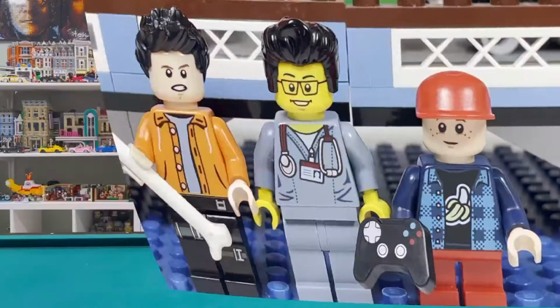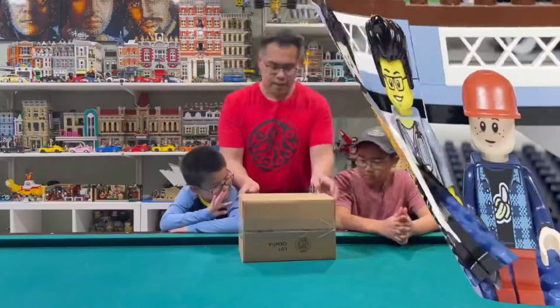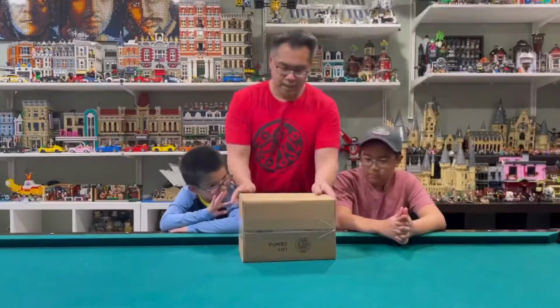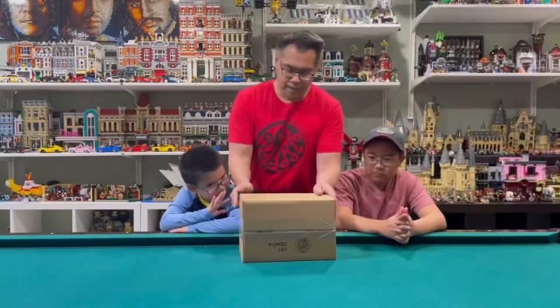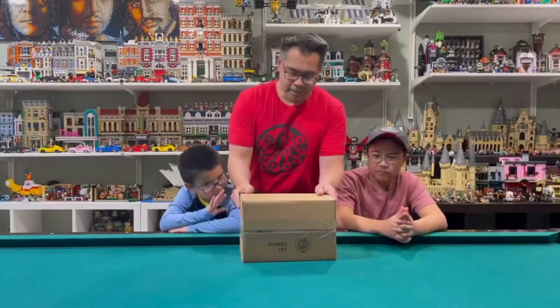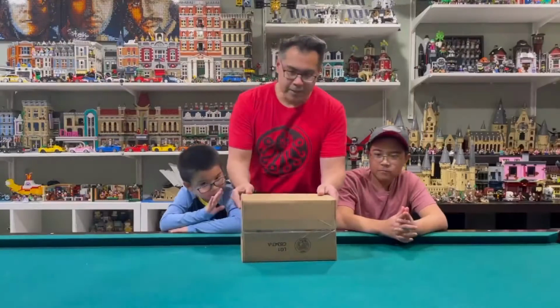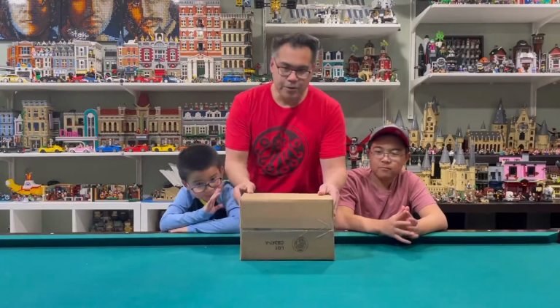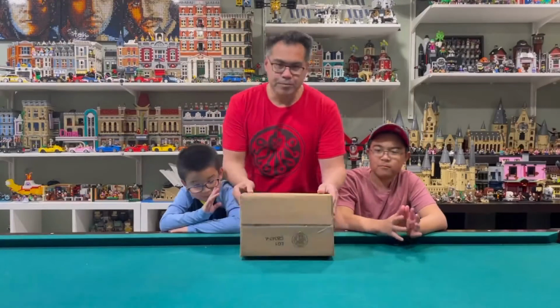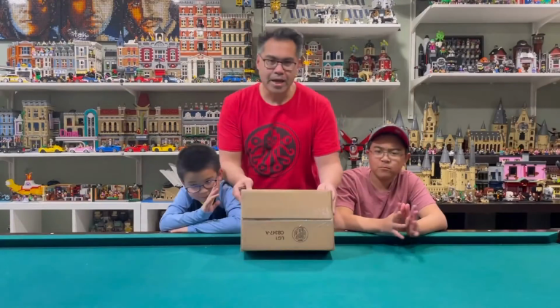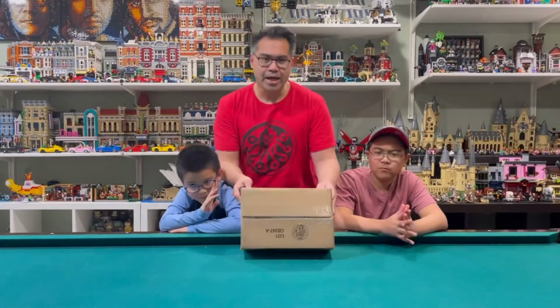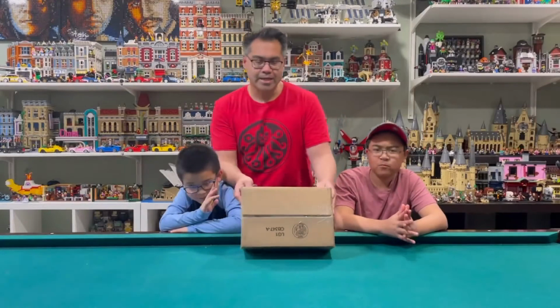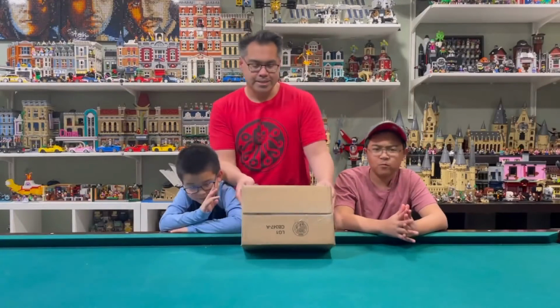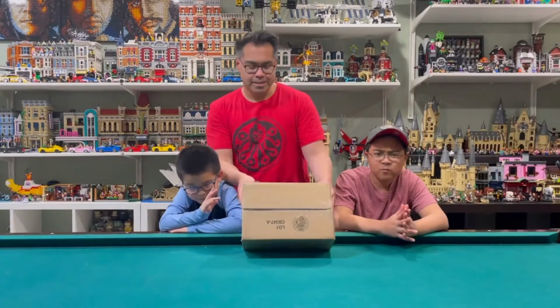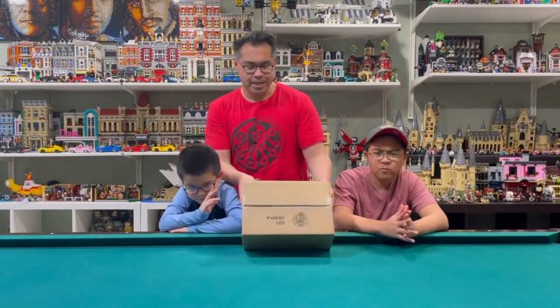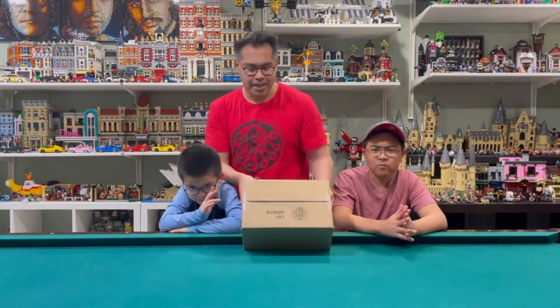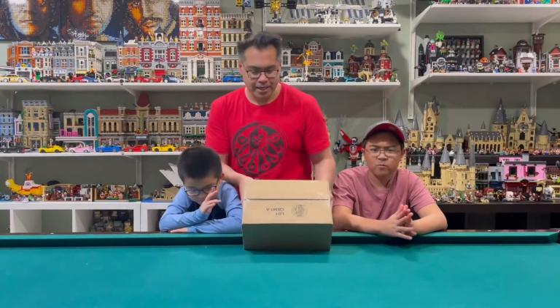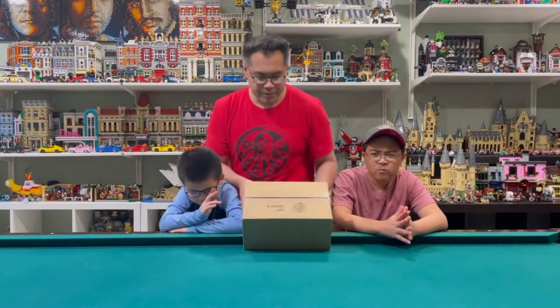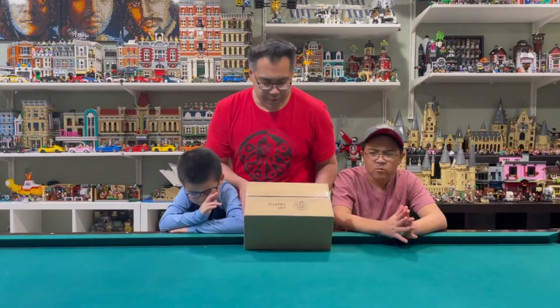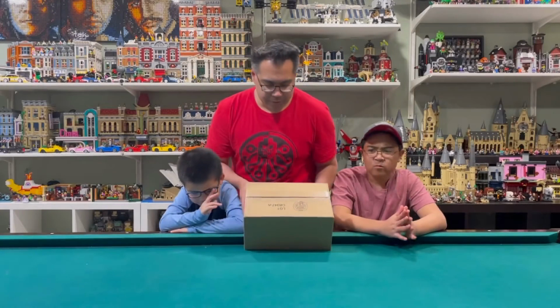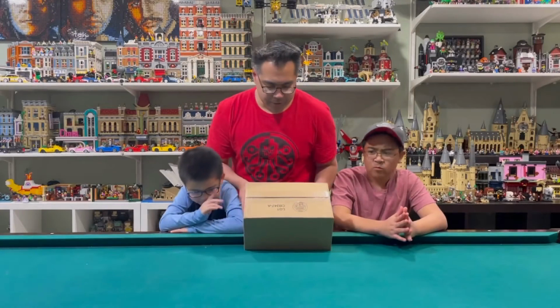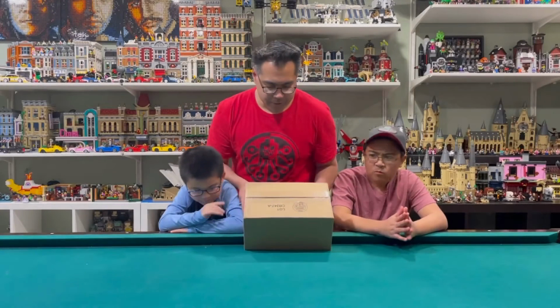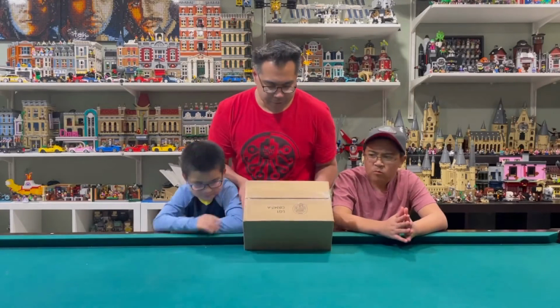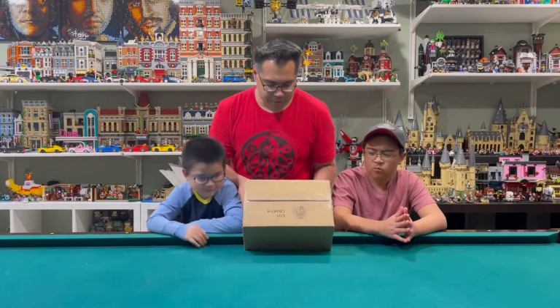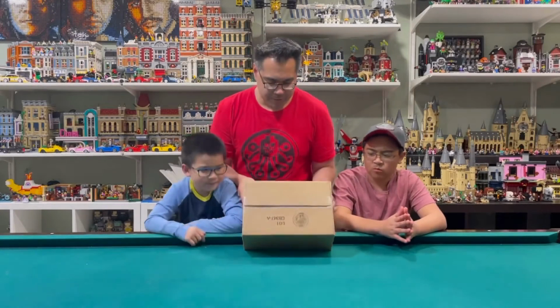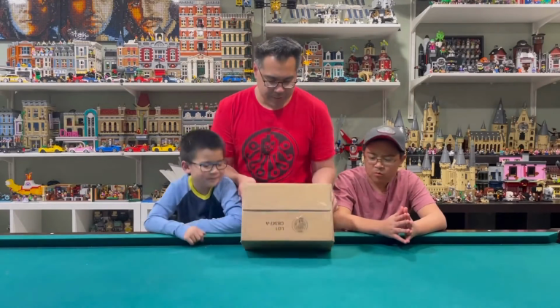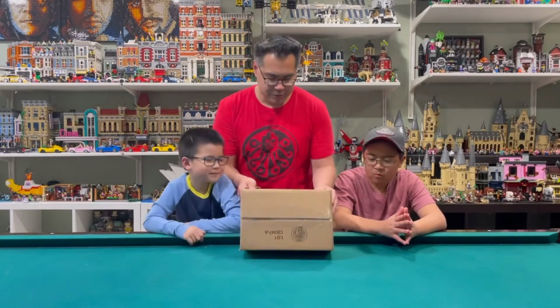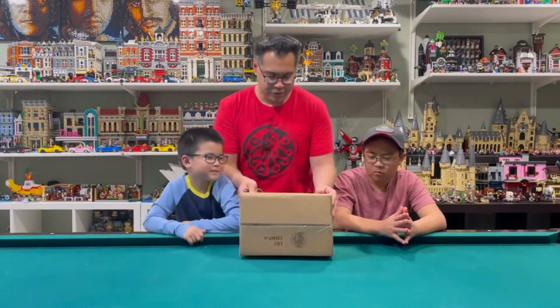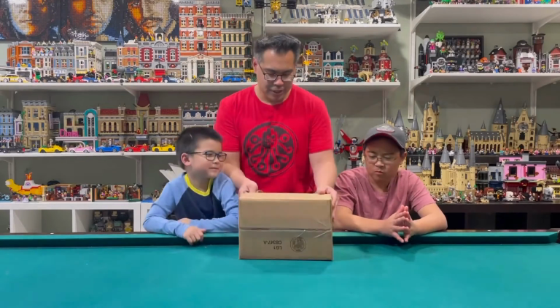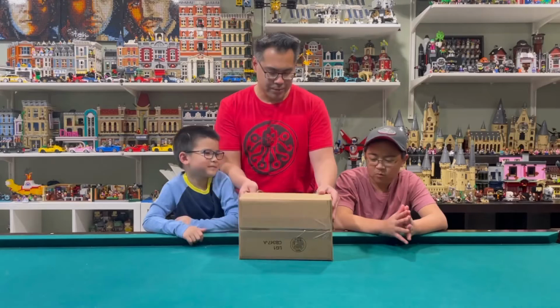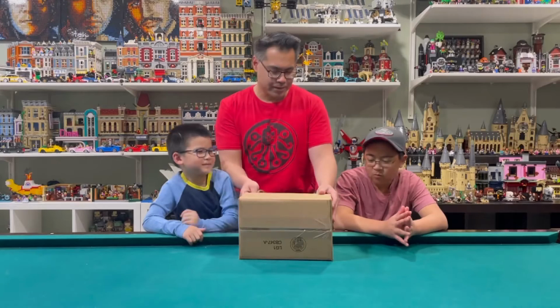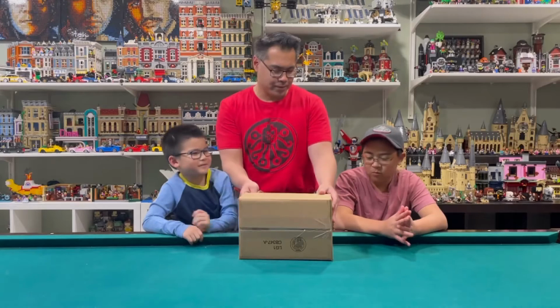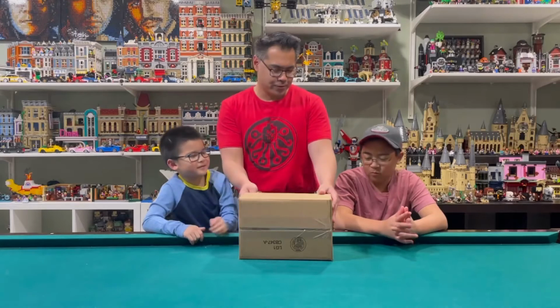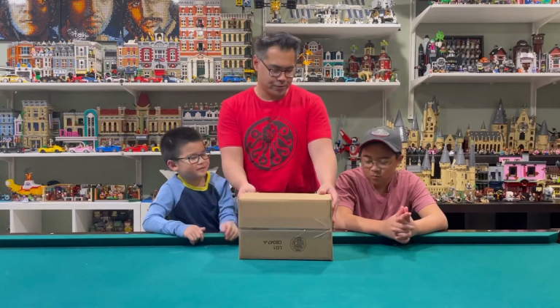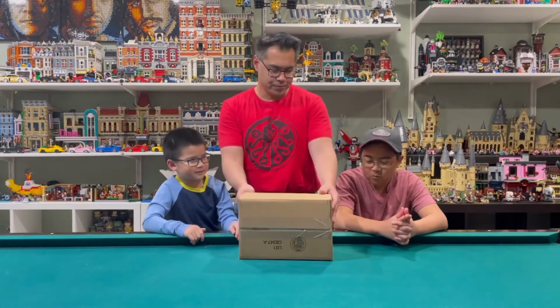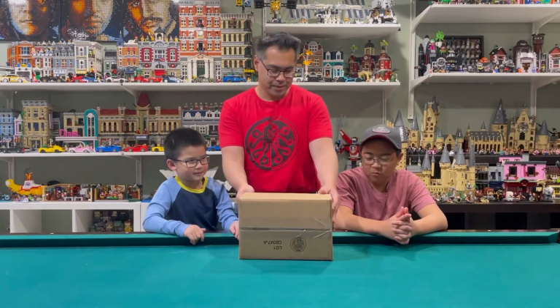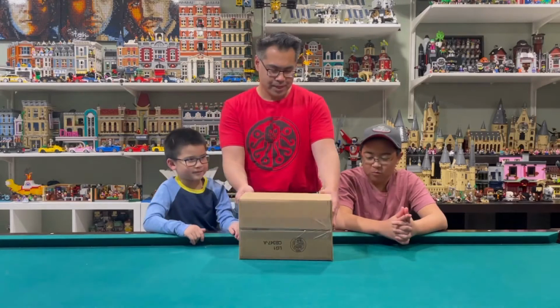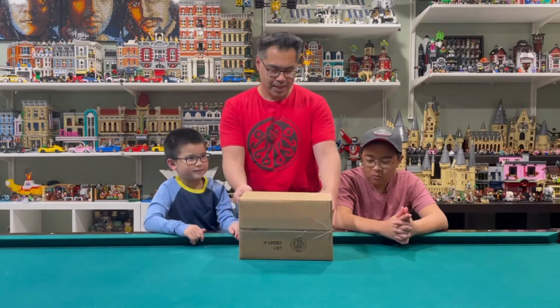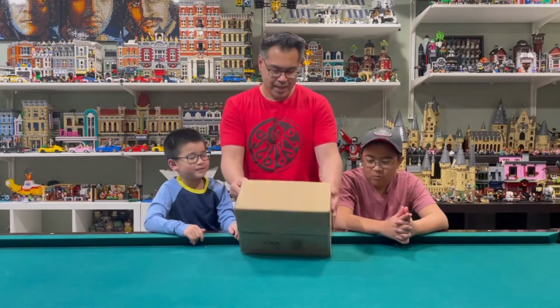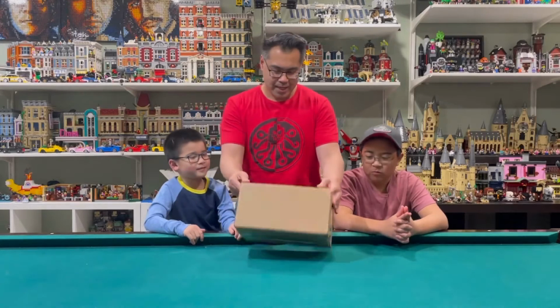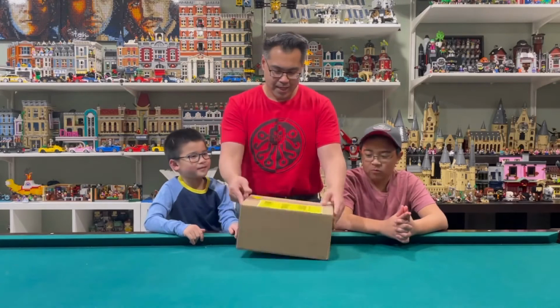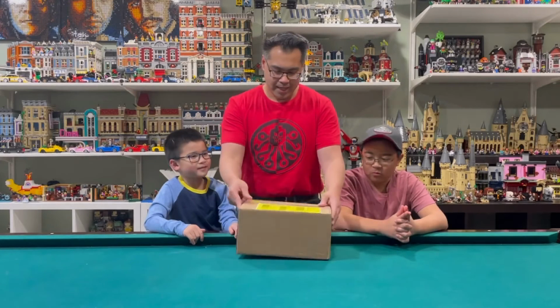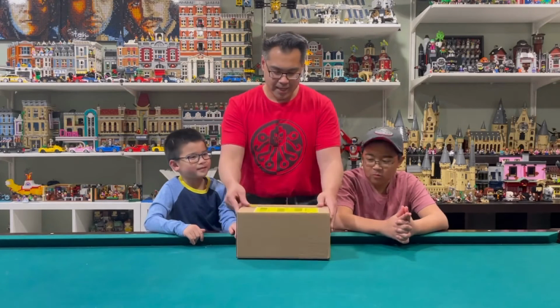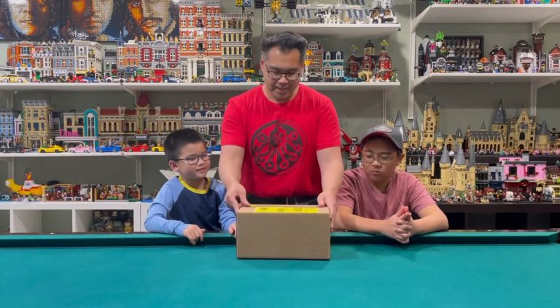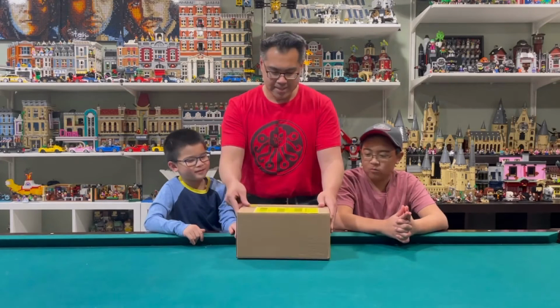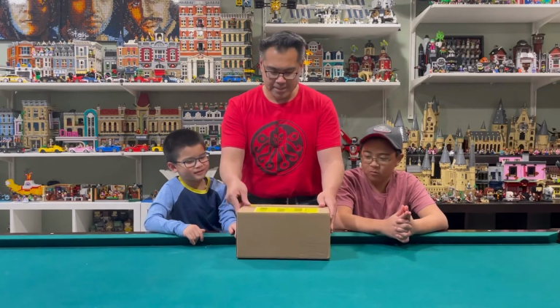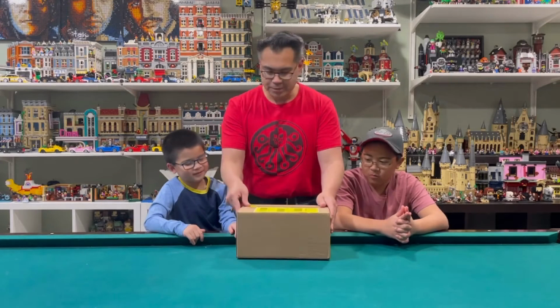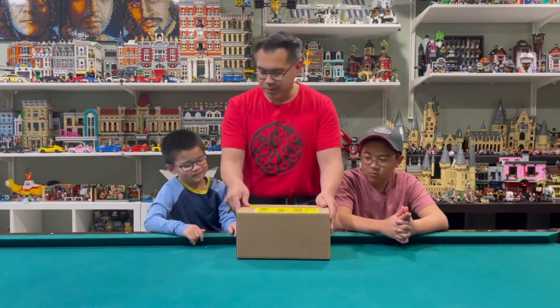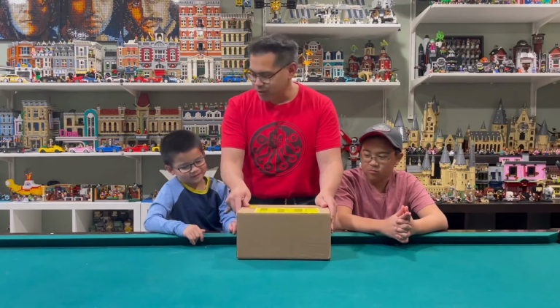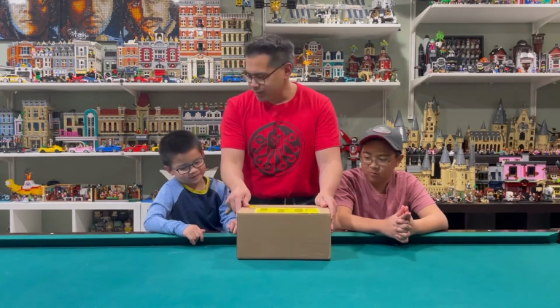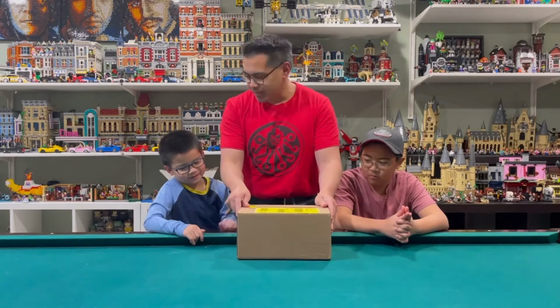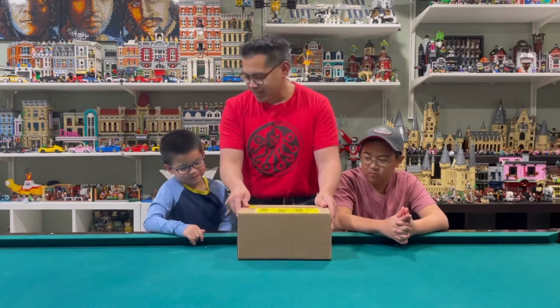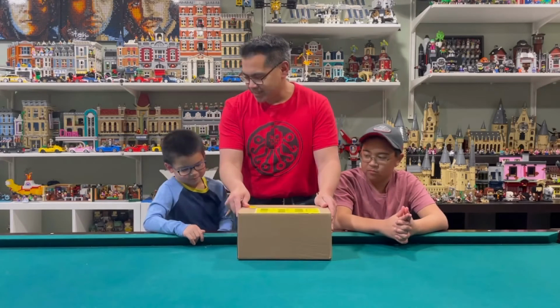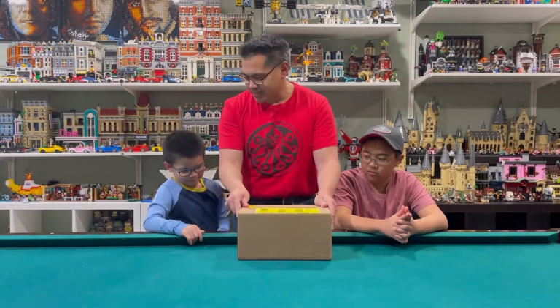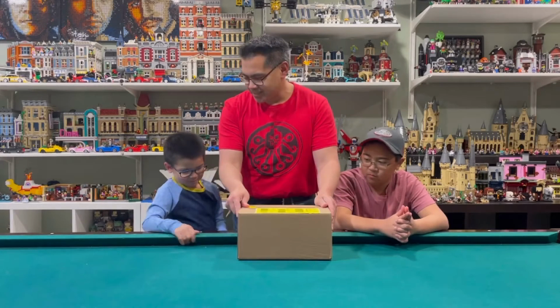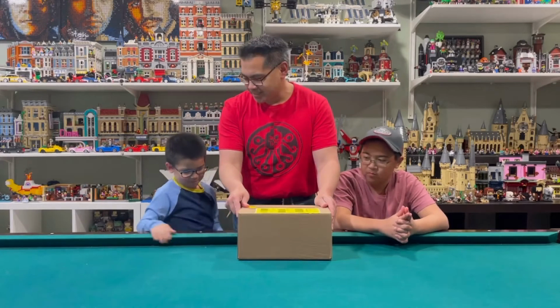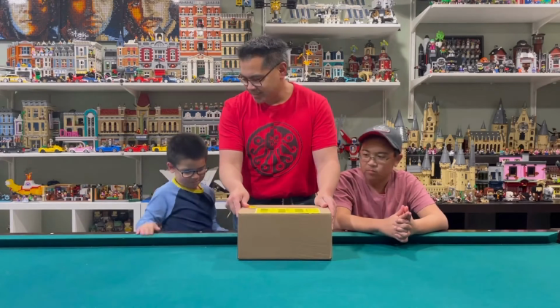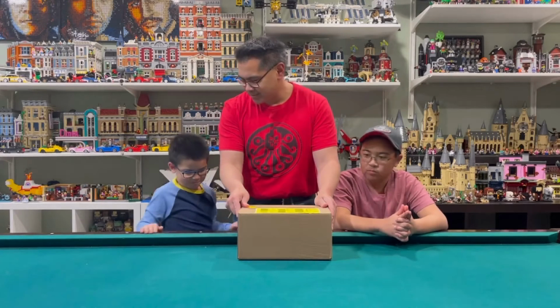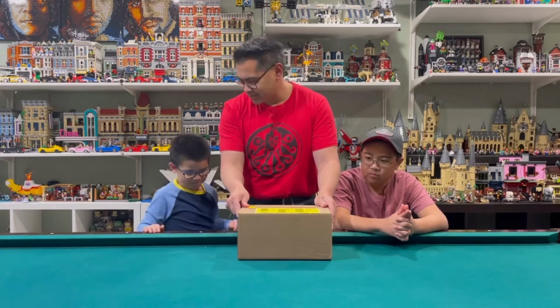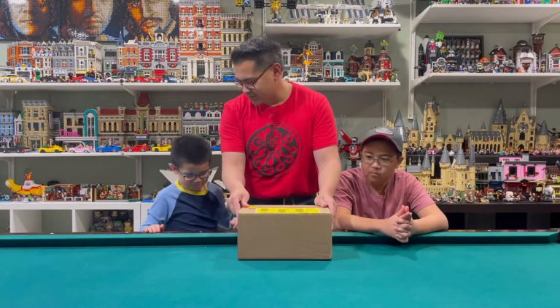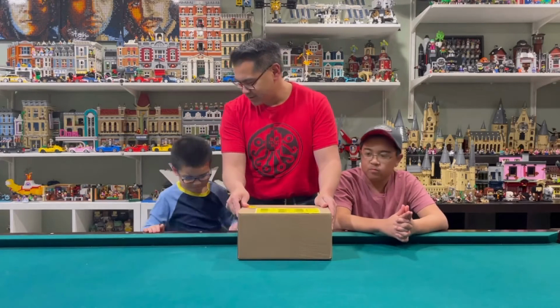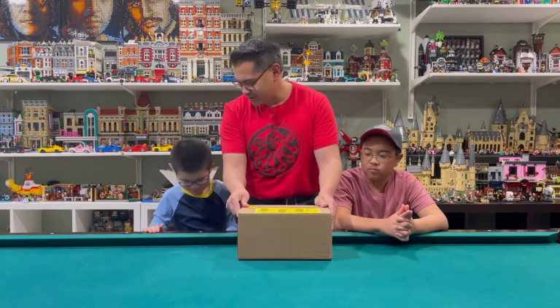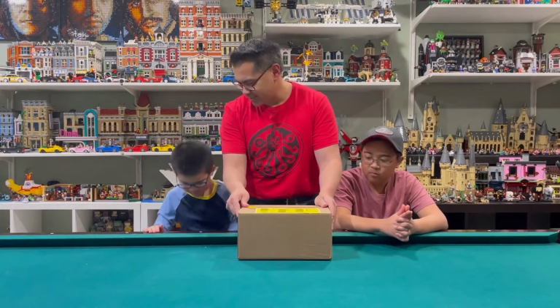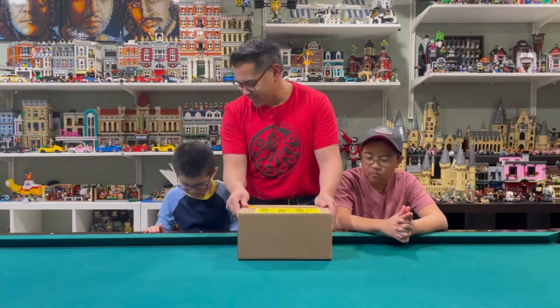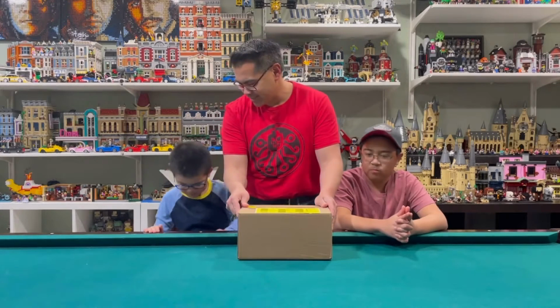Another package came in the mail from Lego Shop at Home and it's a smaller package. So what do you think it is?